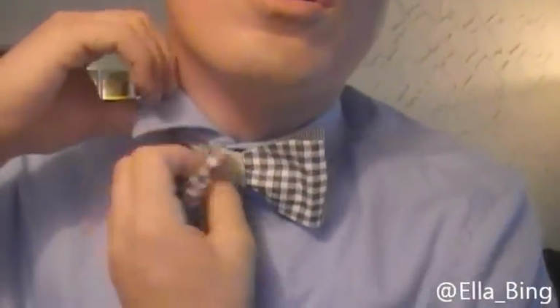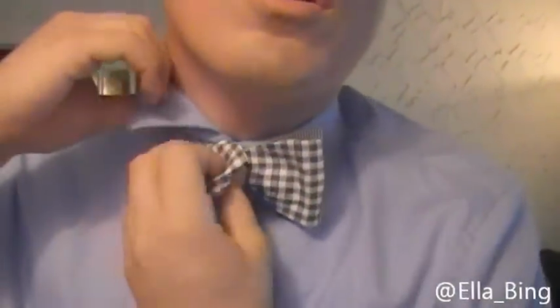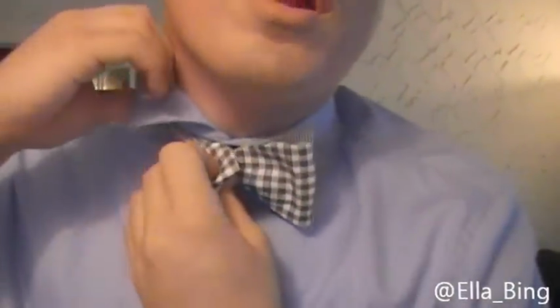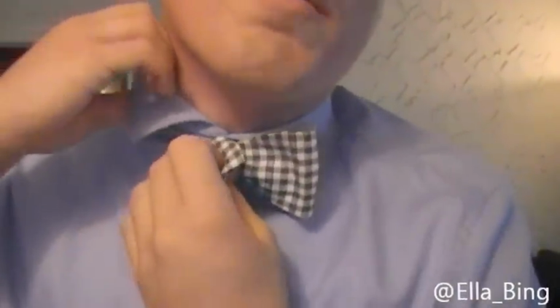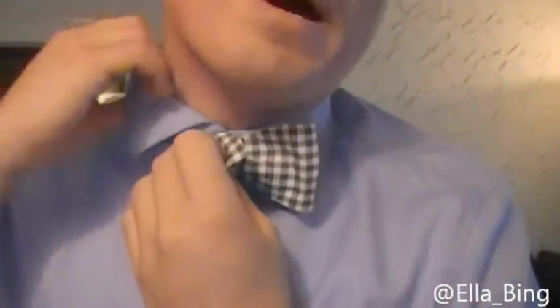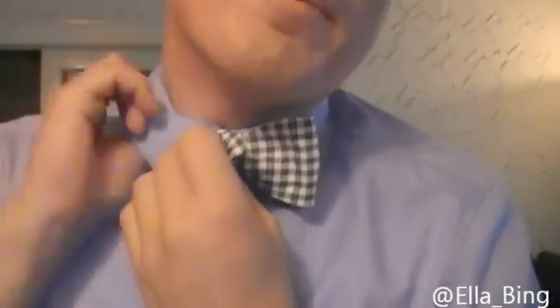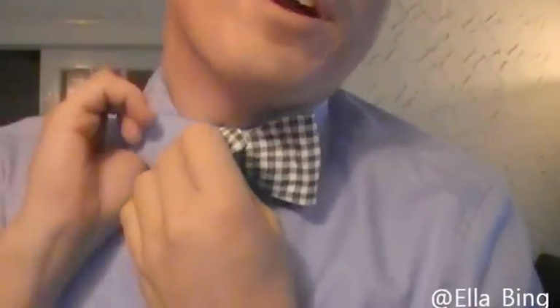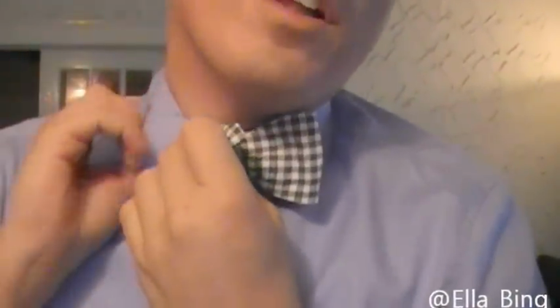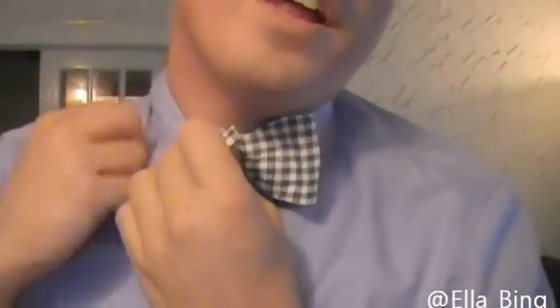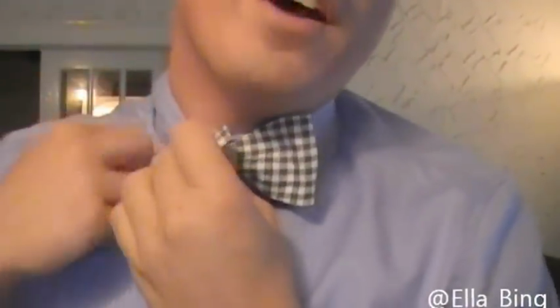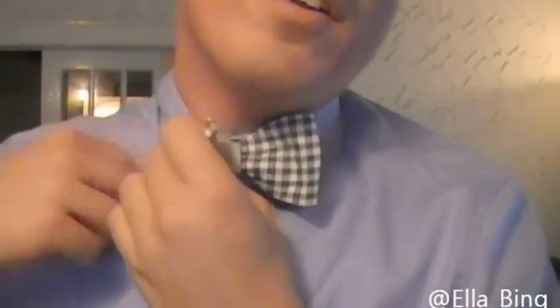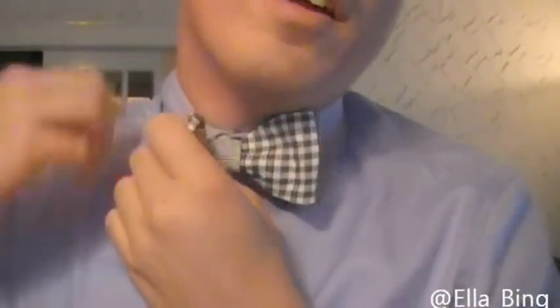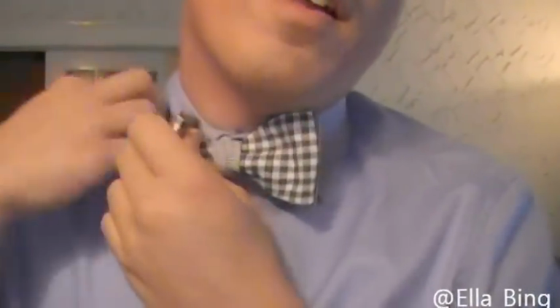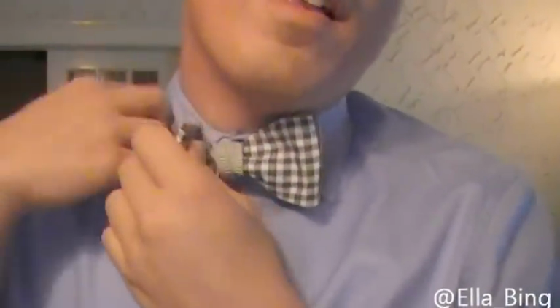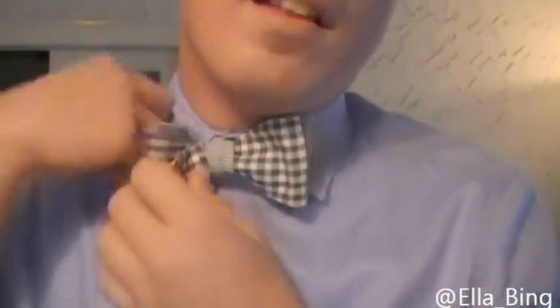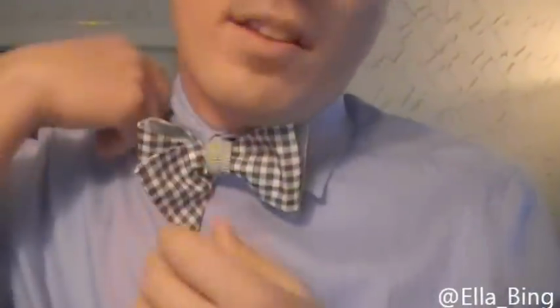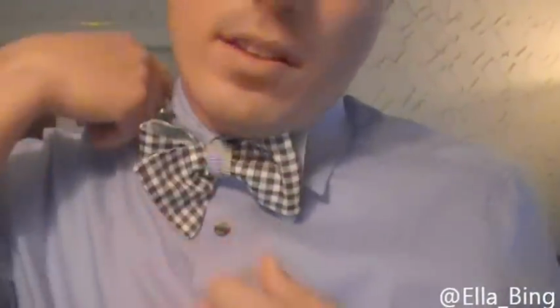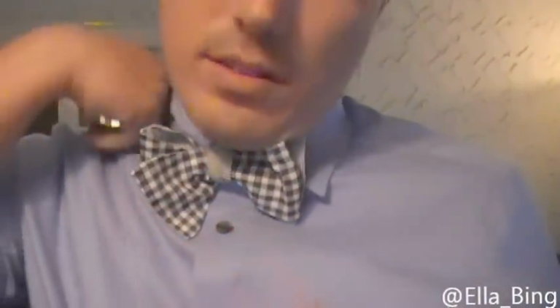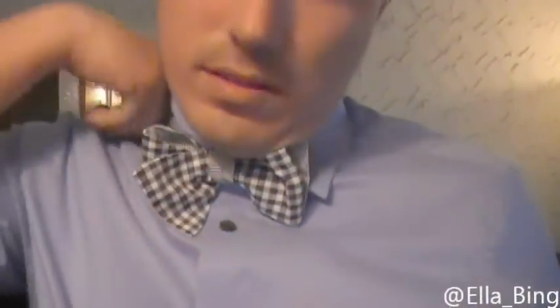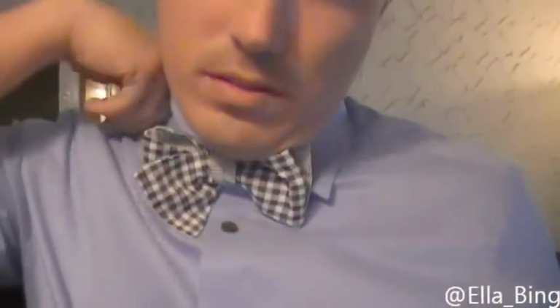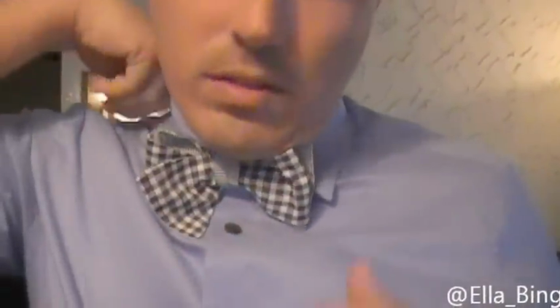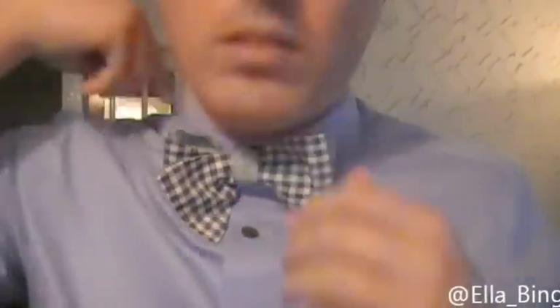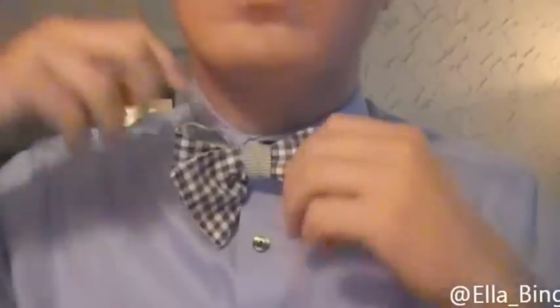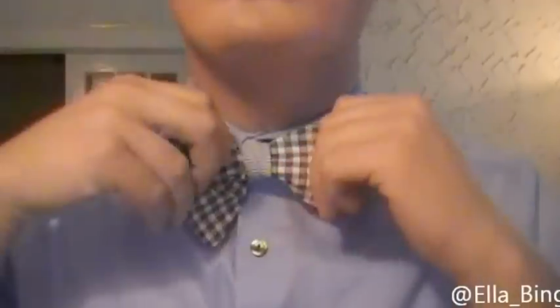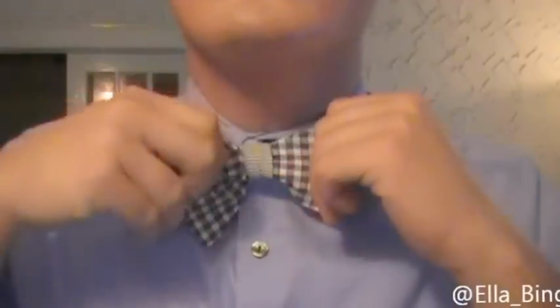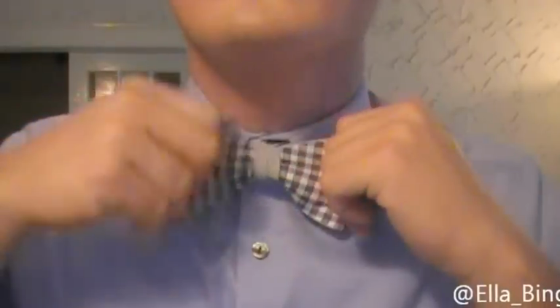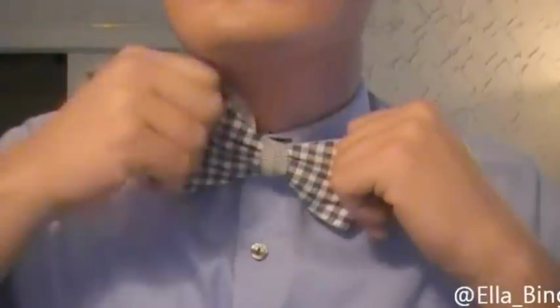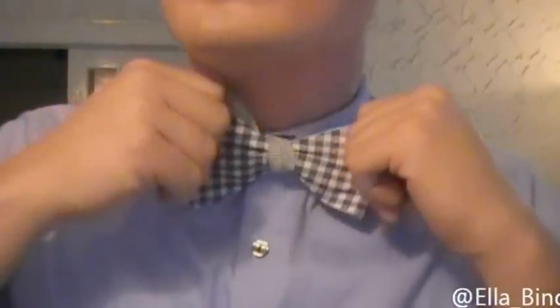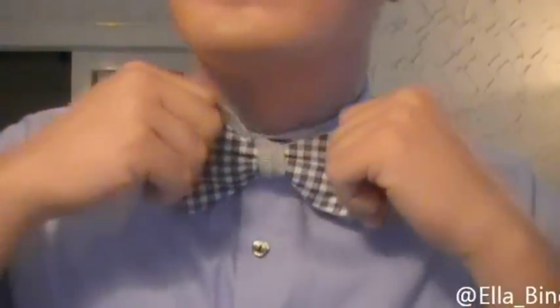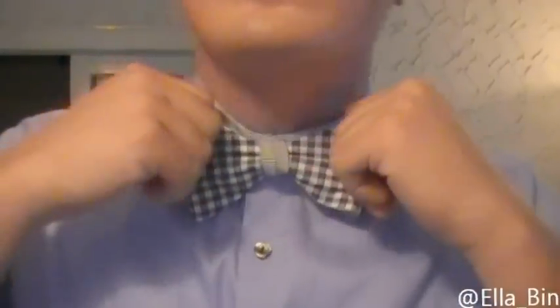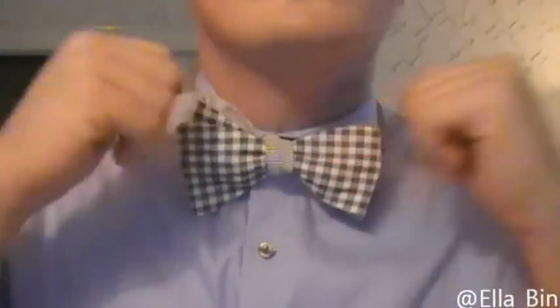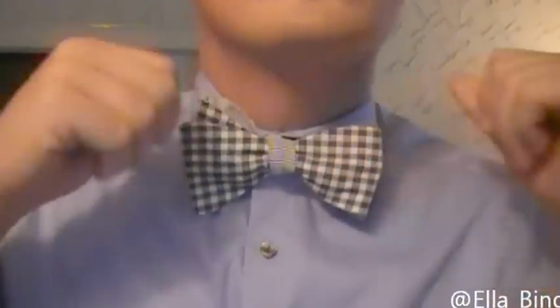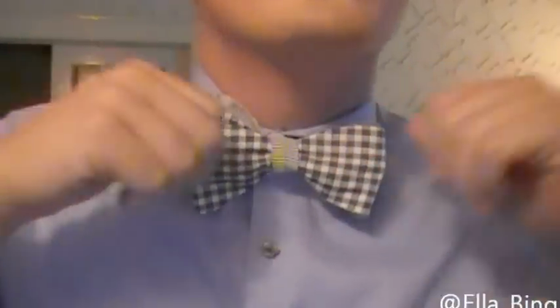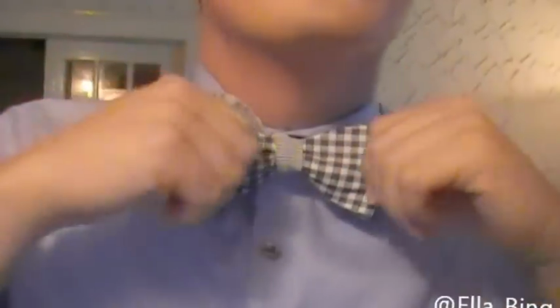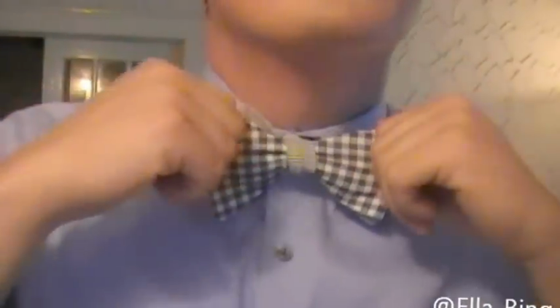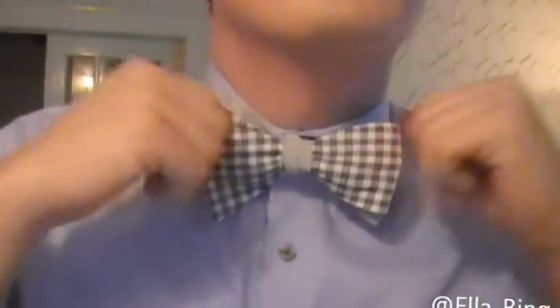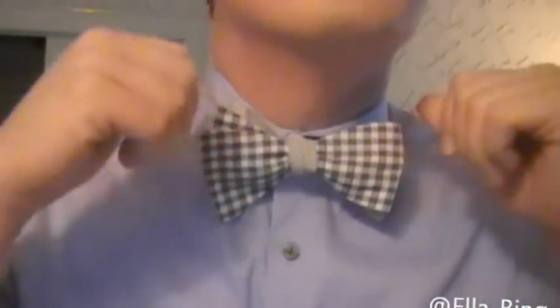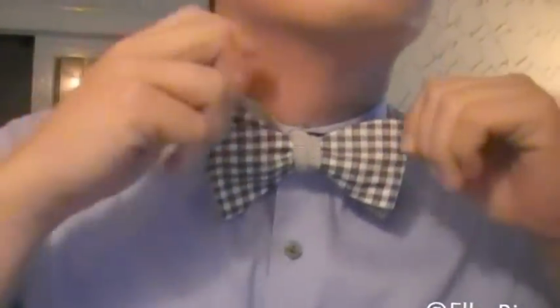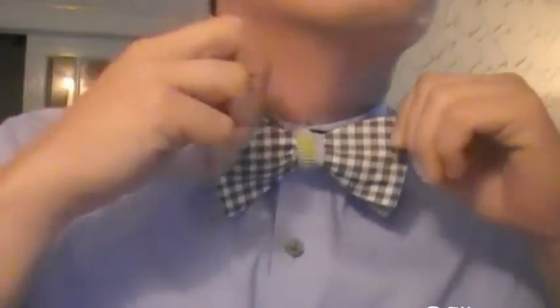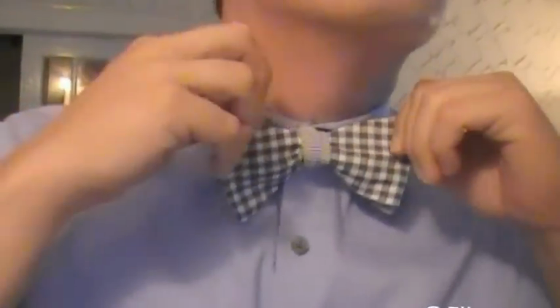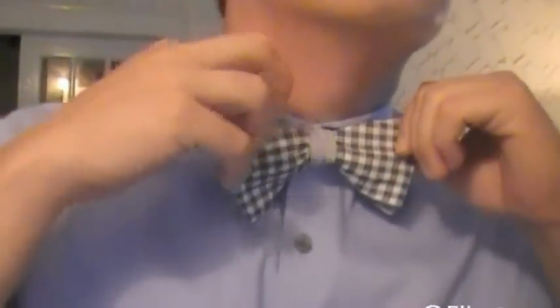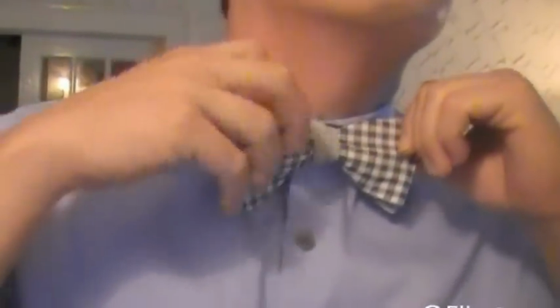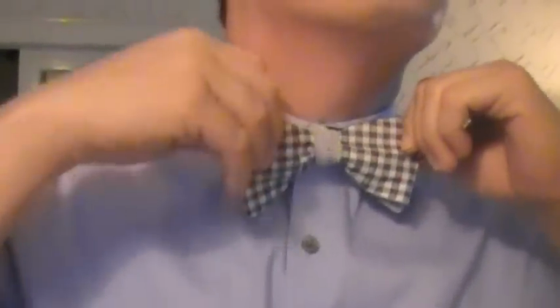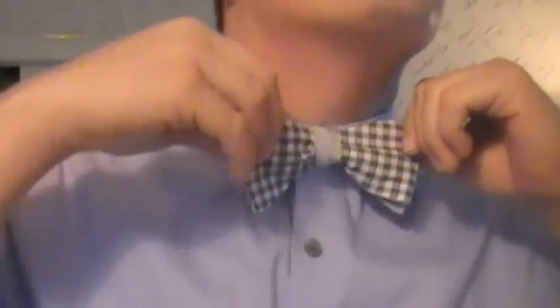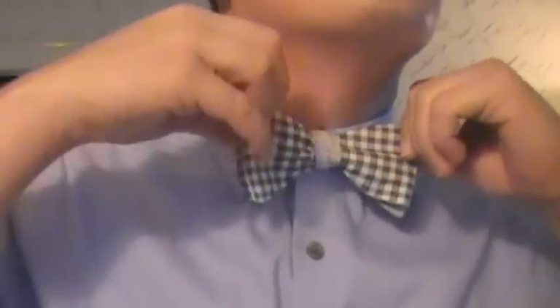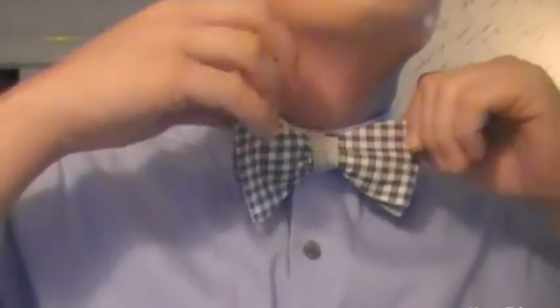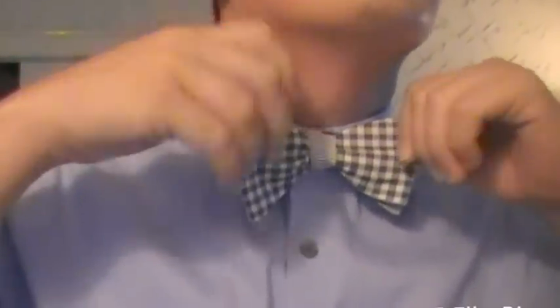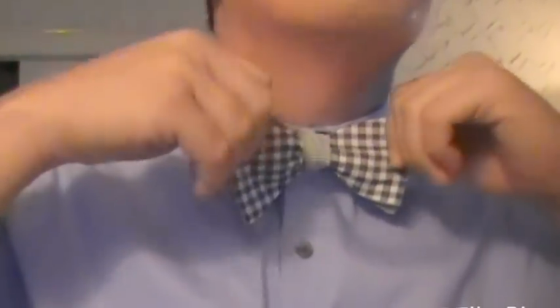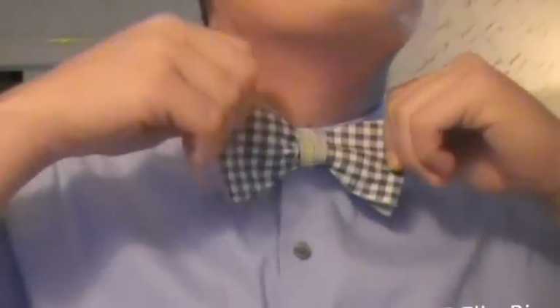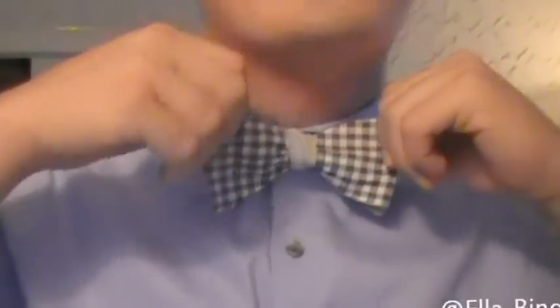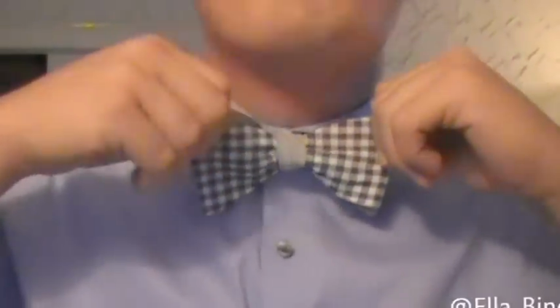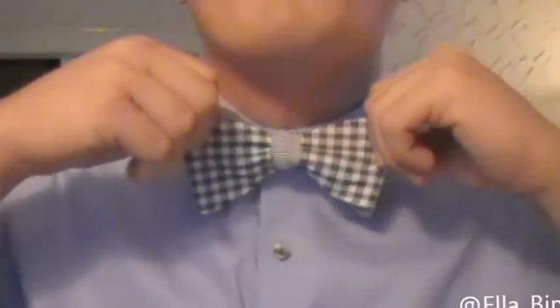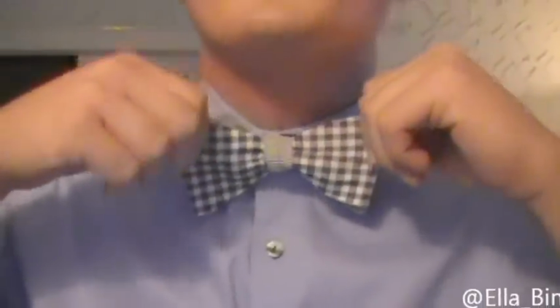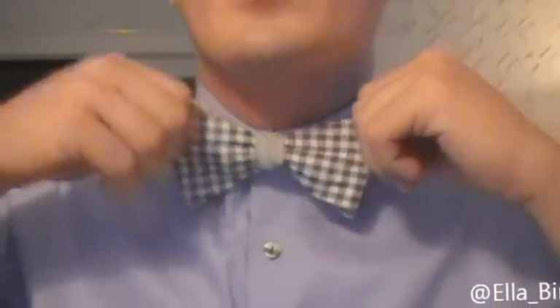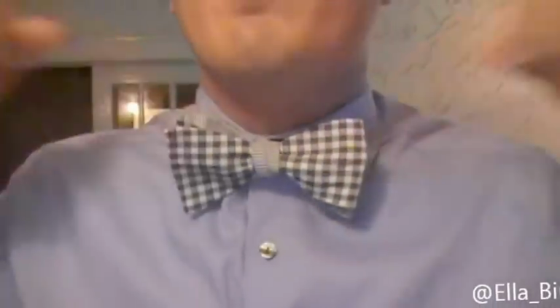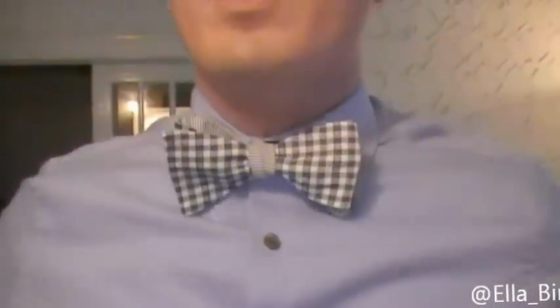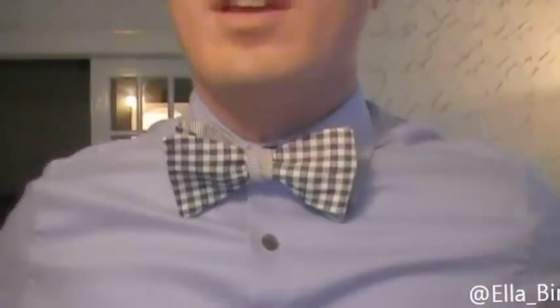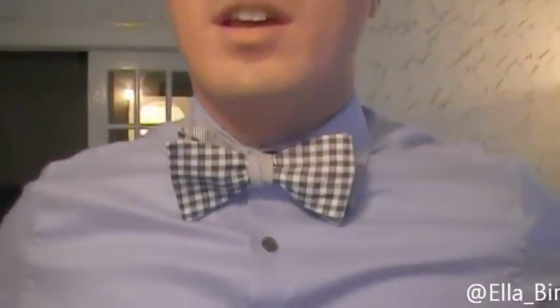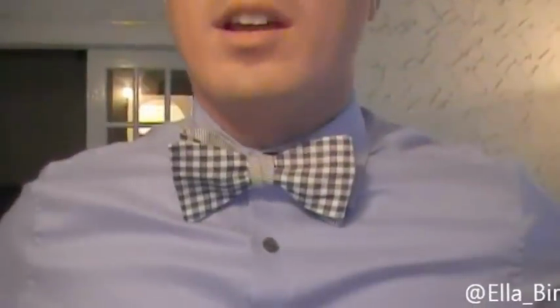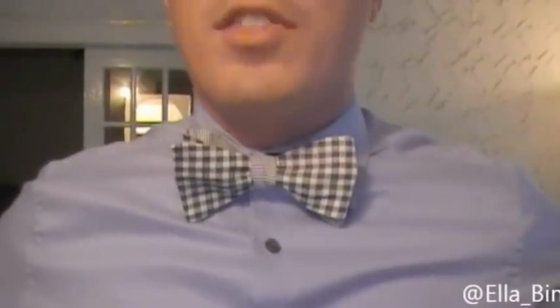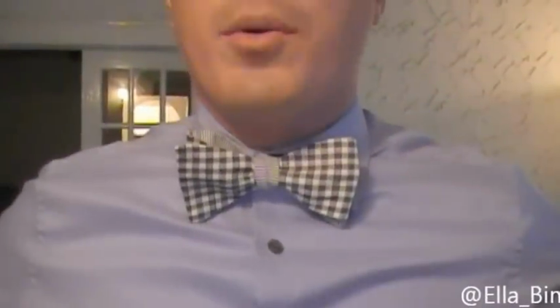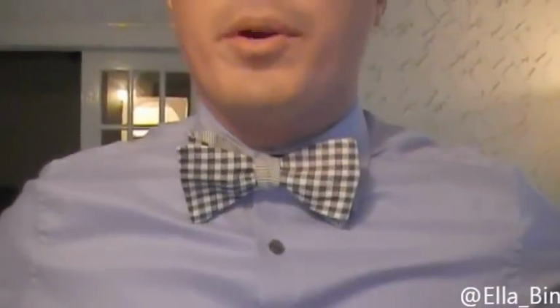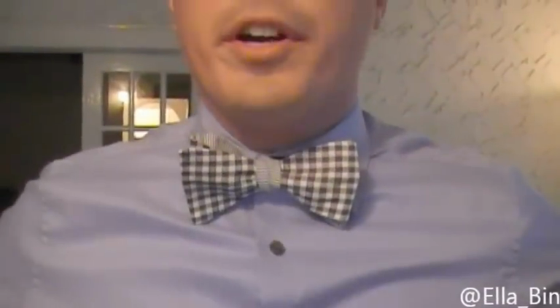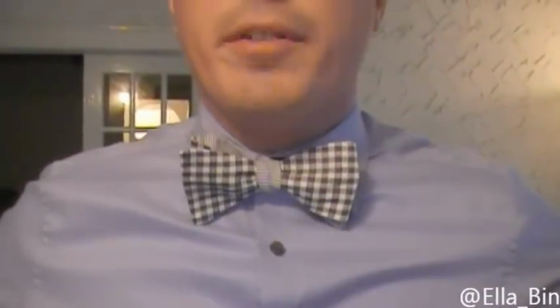Alright, pop your collar down, adjust the bow tie one more time — I think we're good.